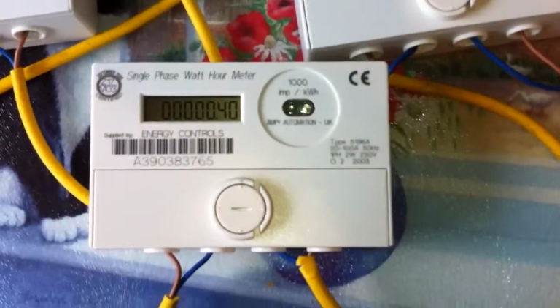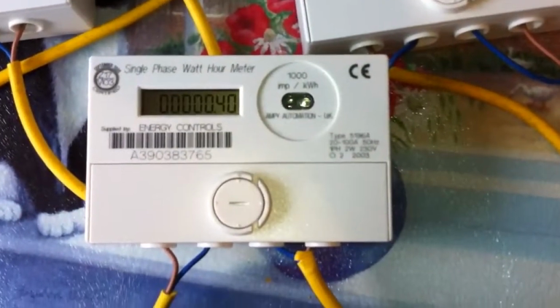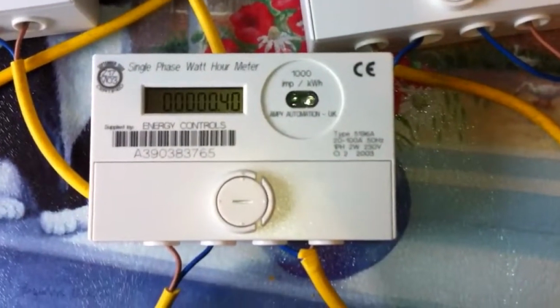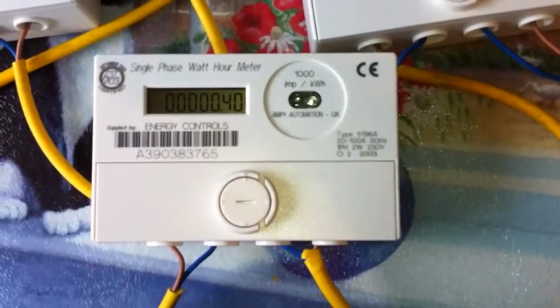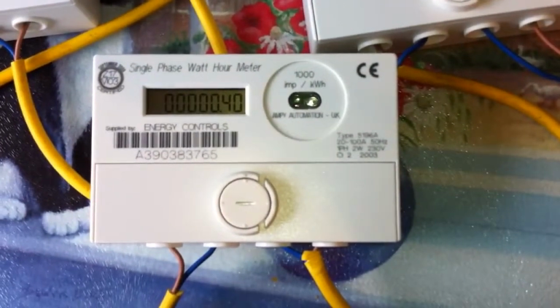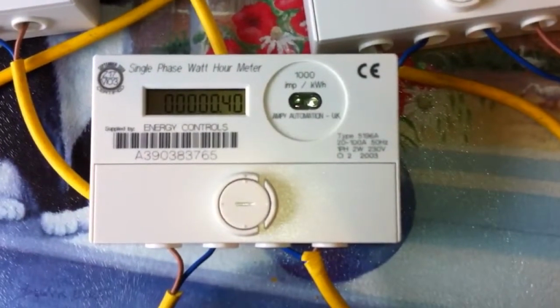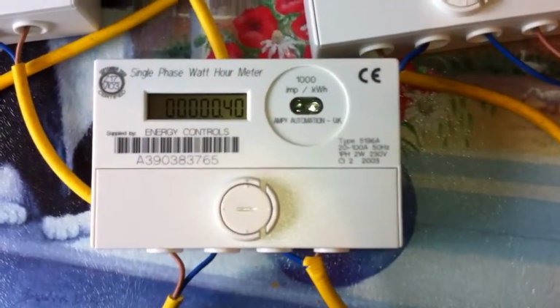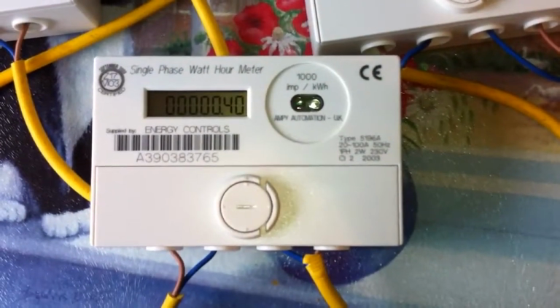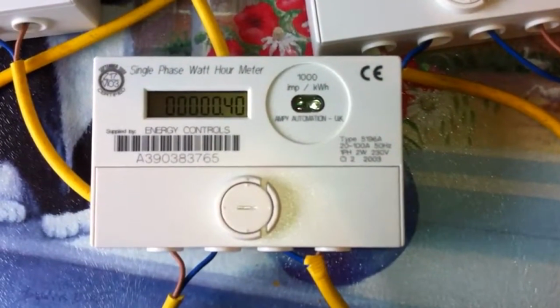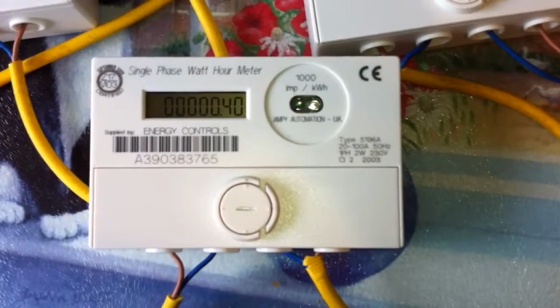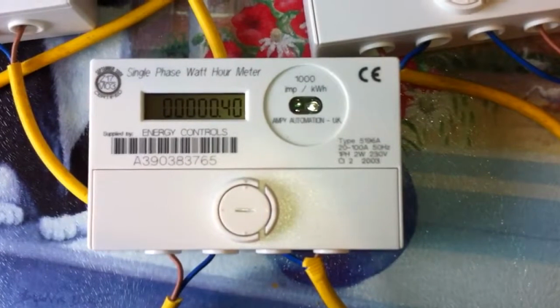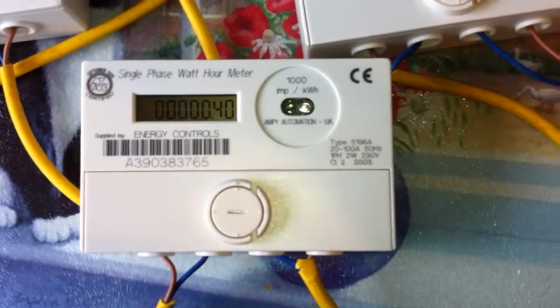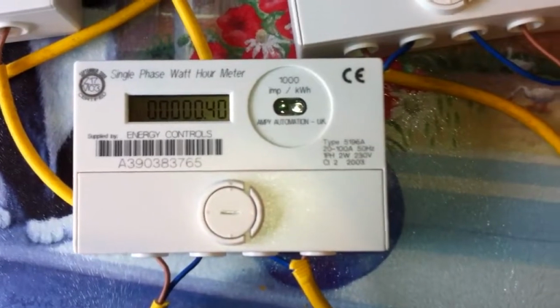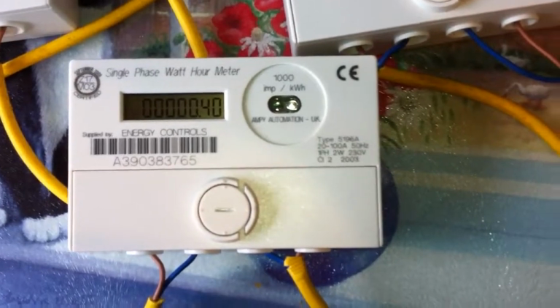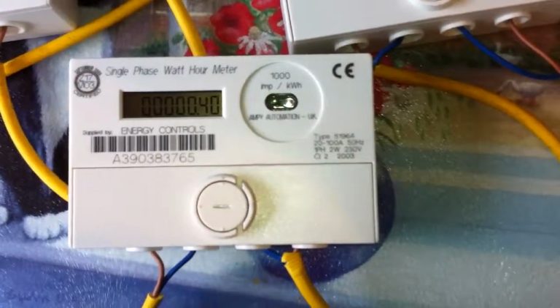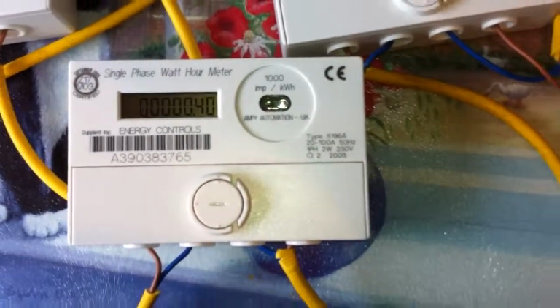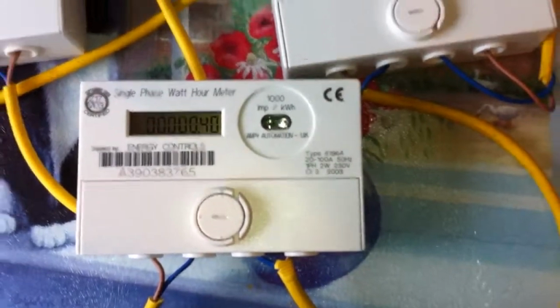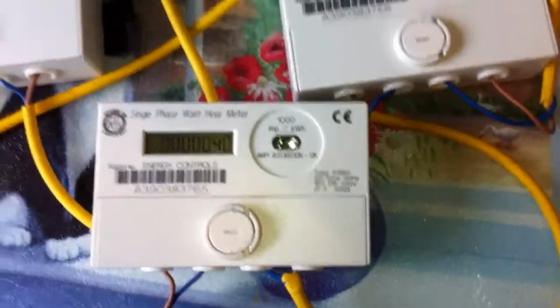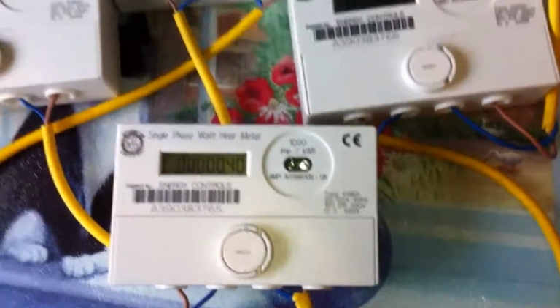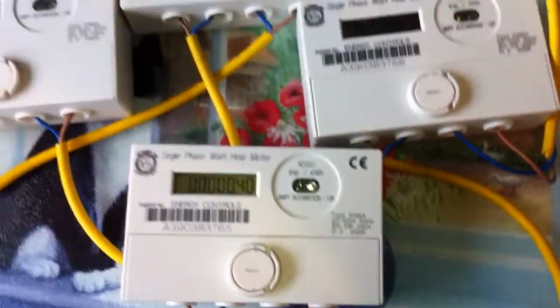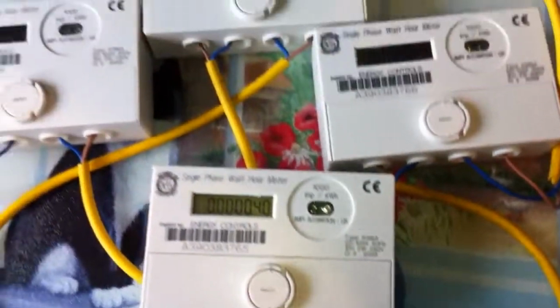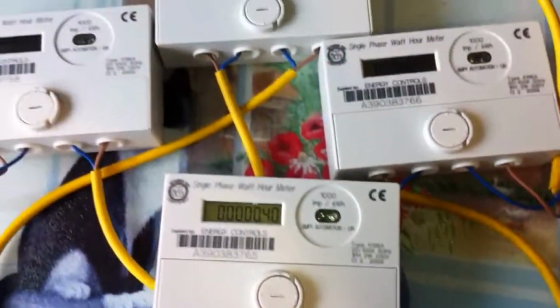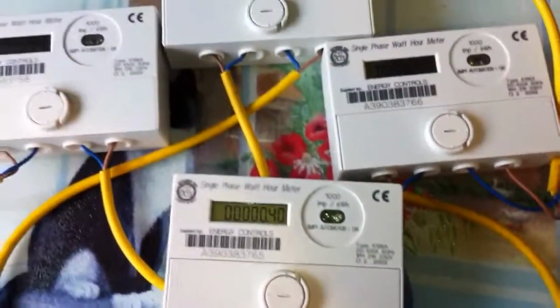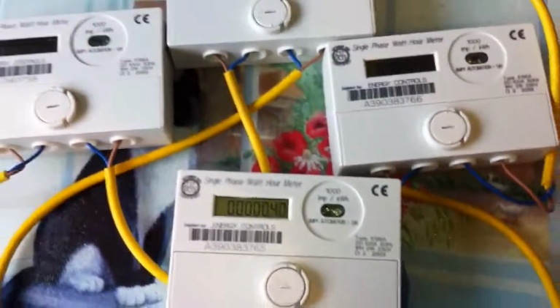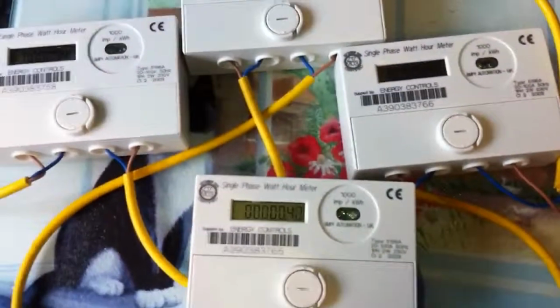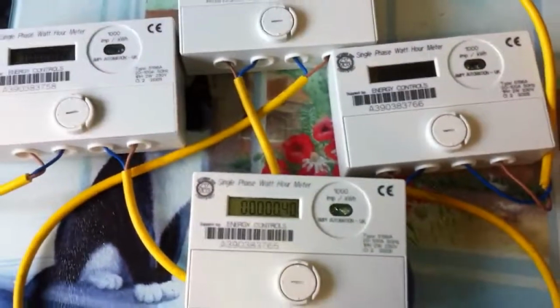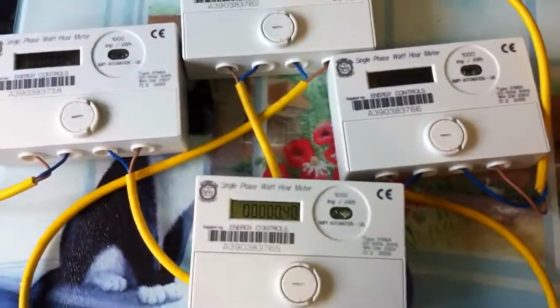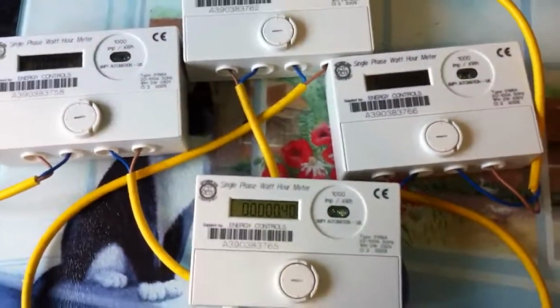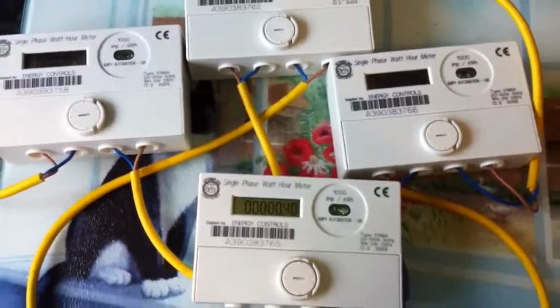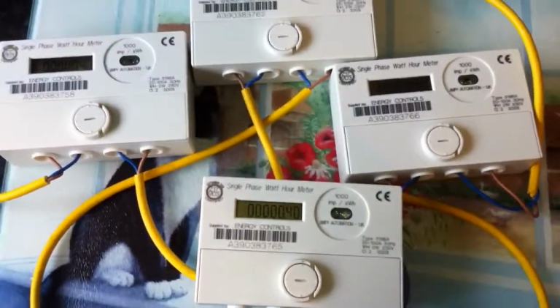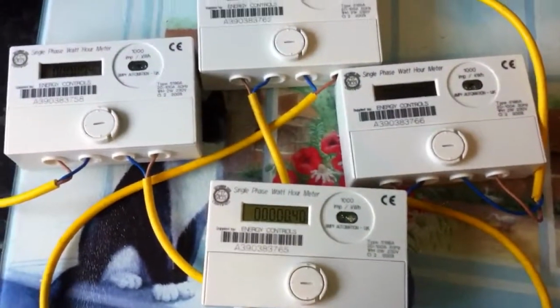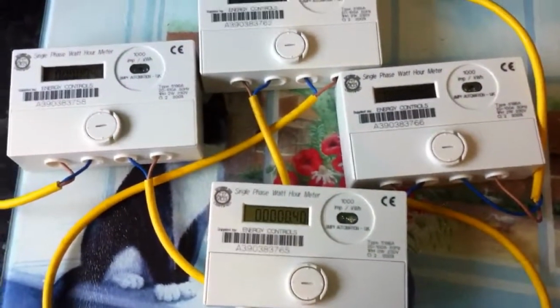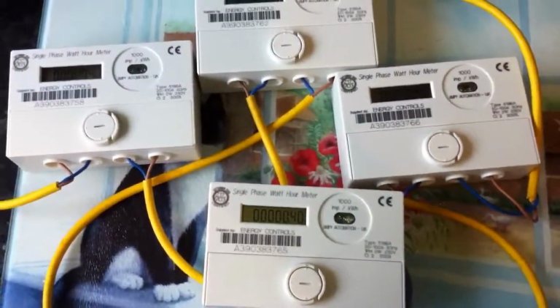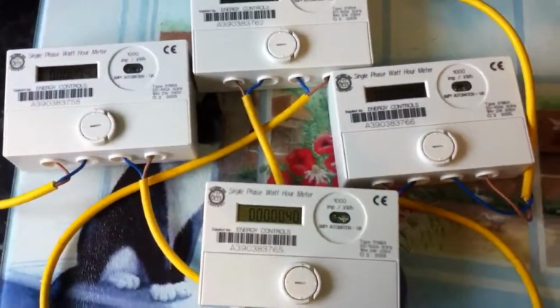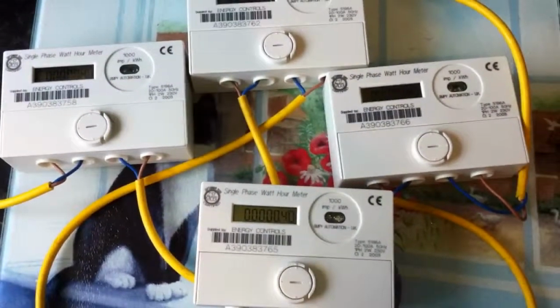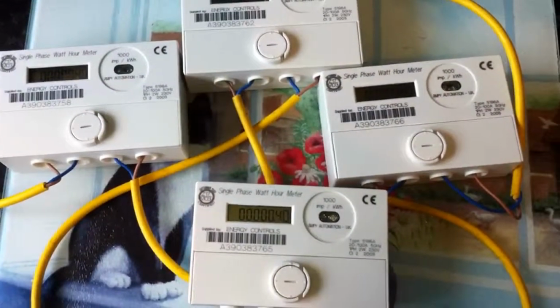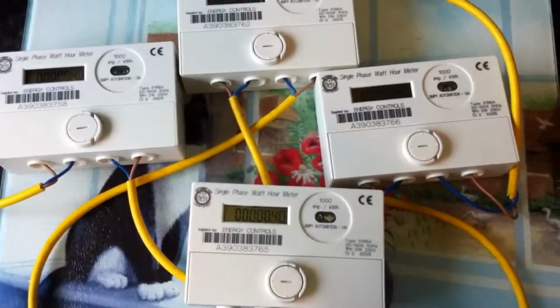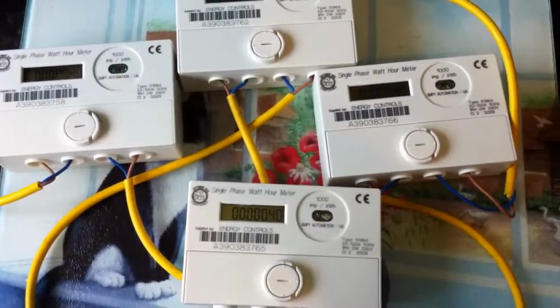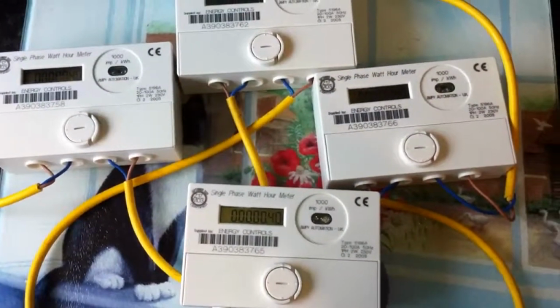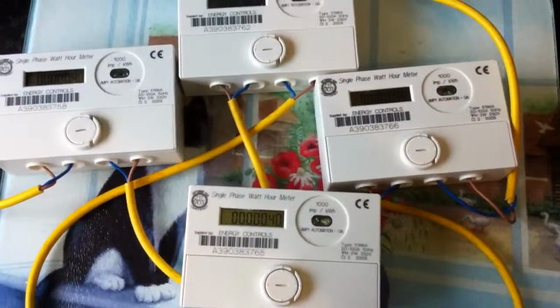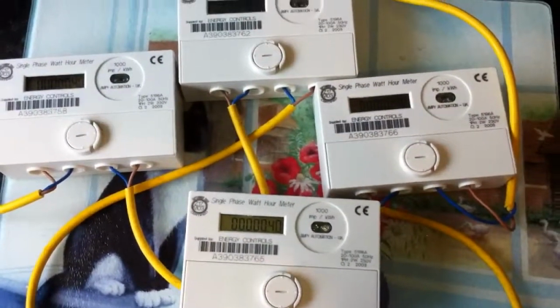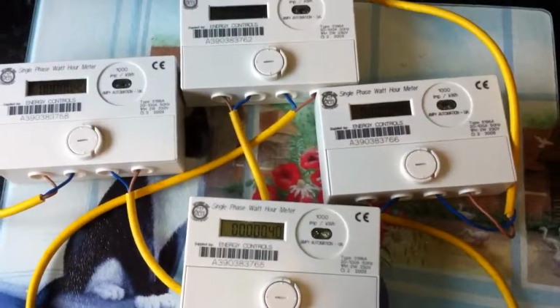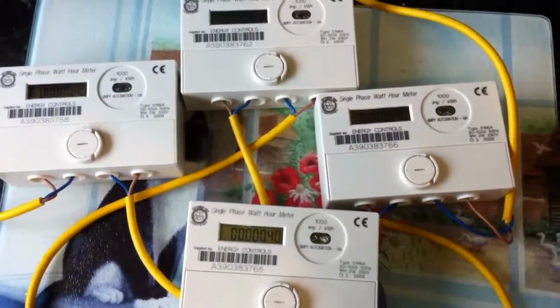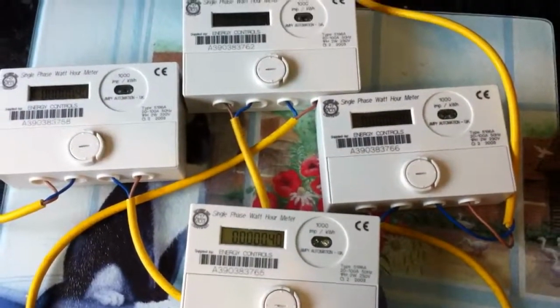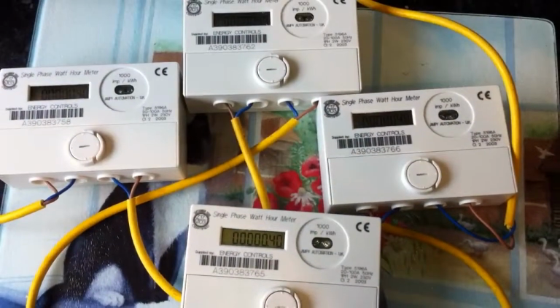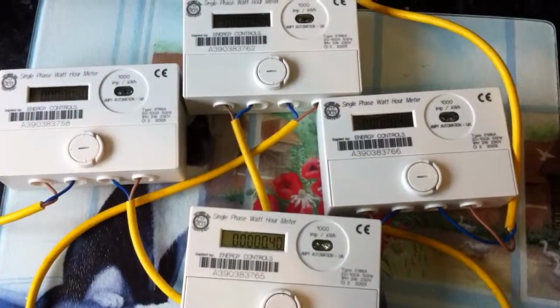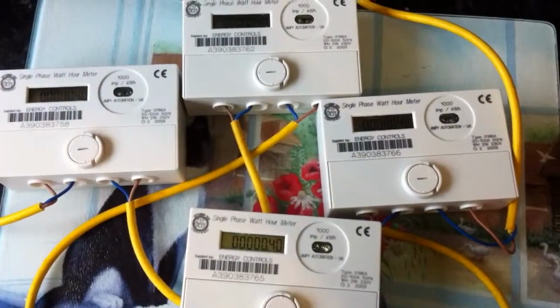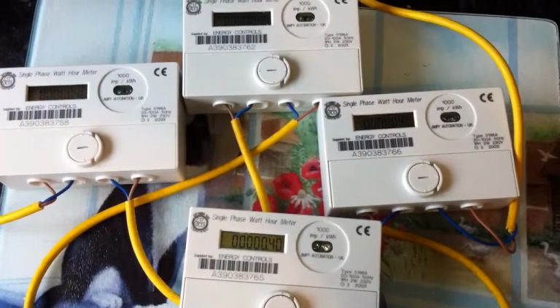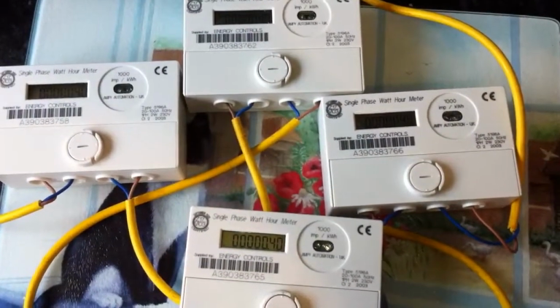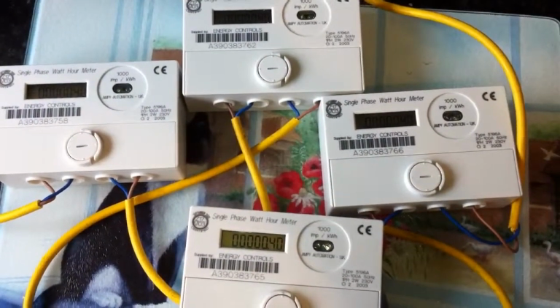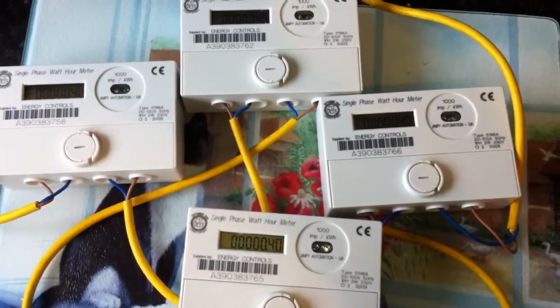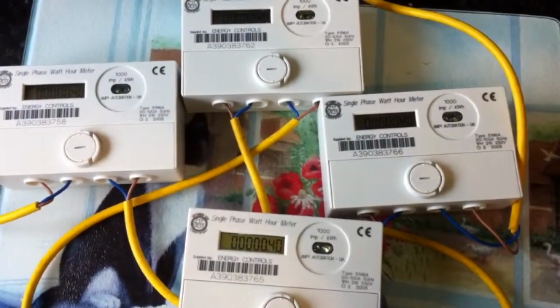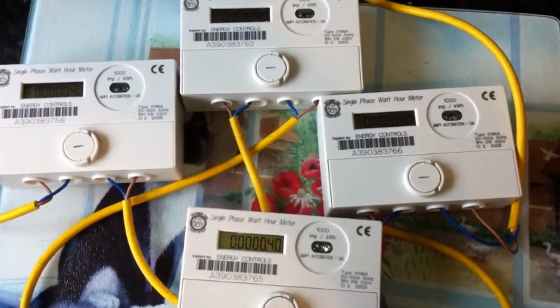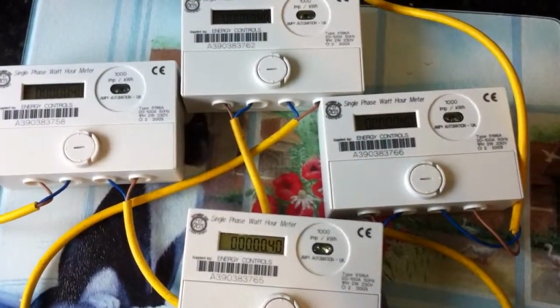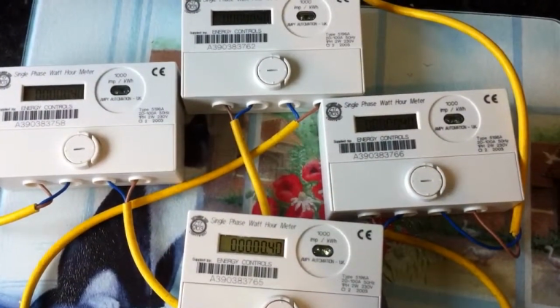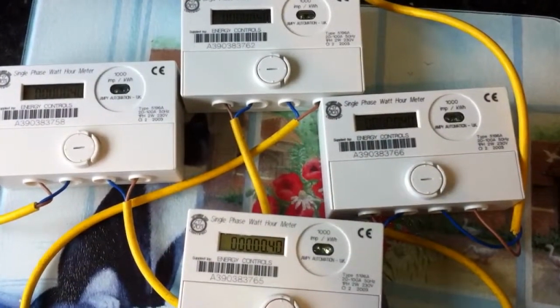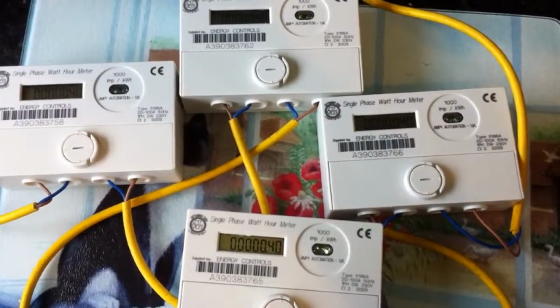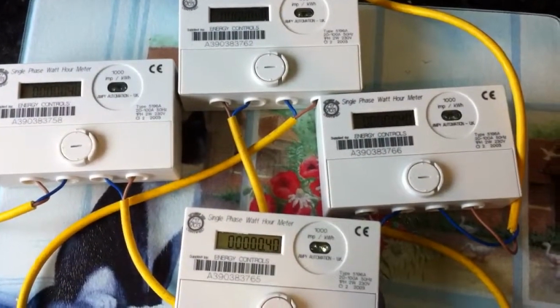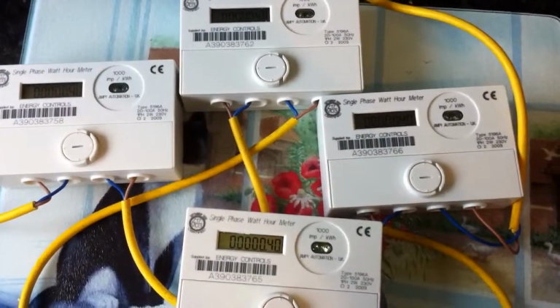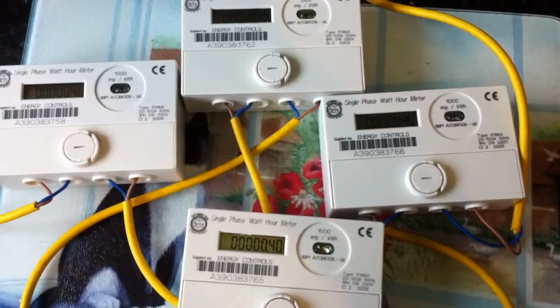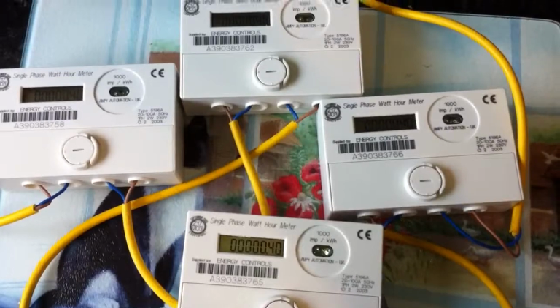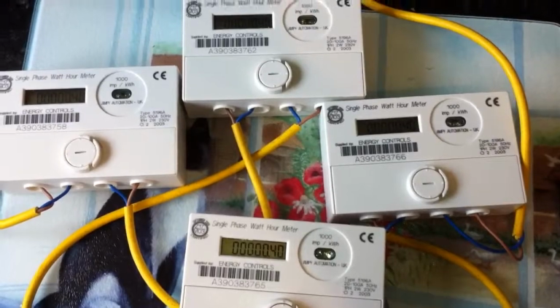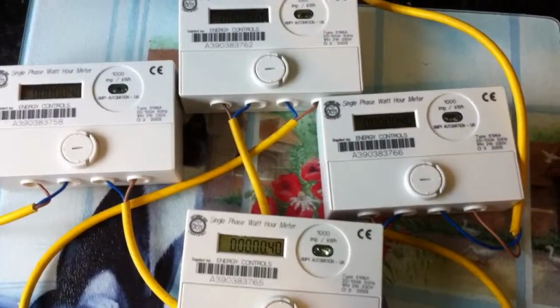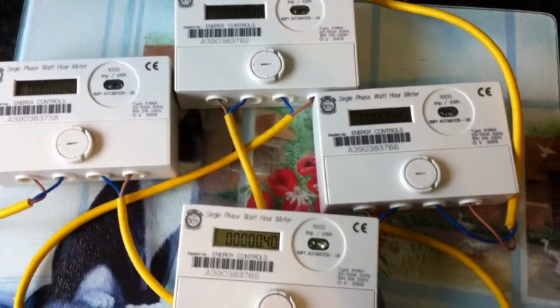So there we have it — a test of all four kilowatt hour meters. Thanks for watching.